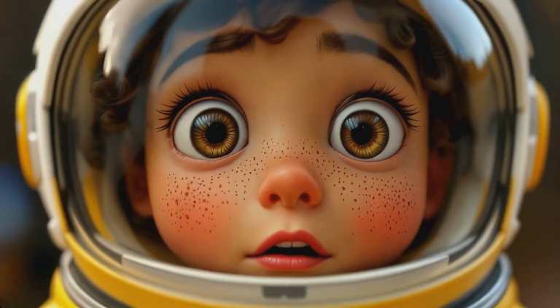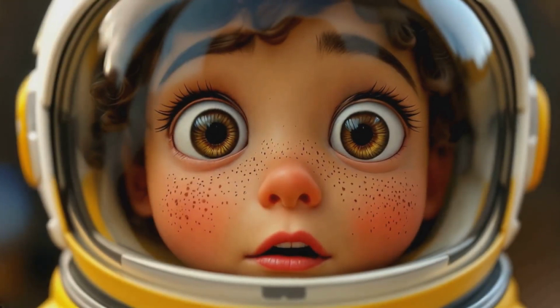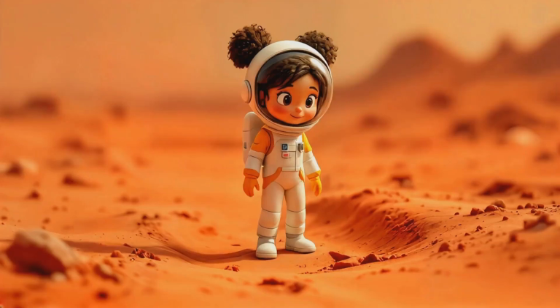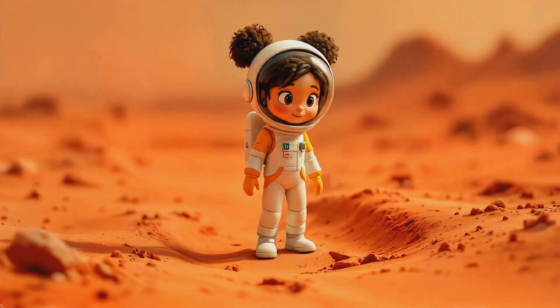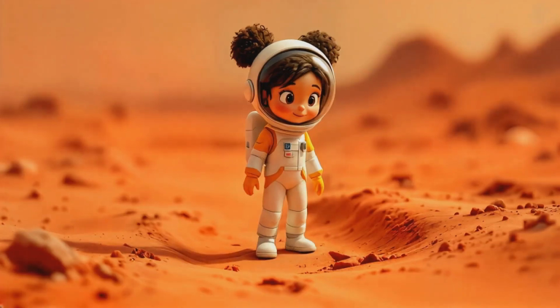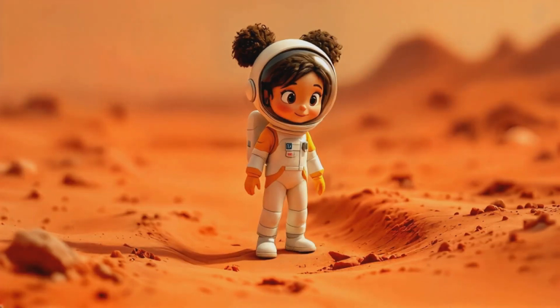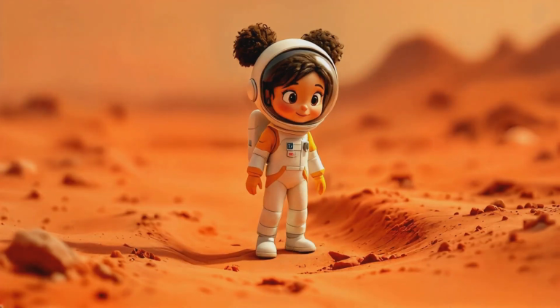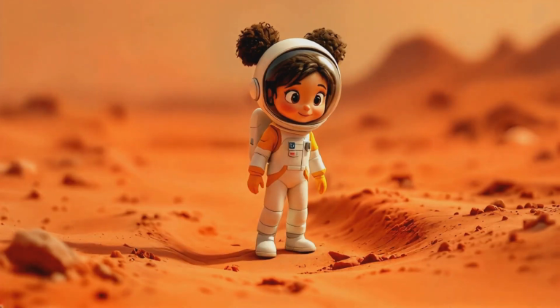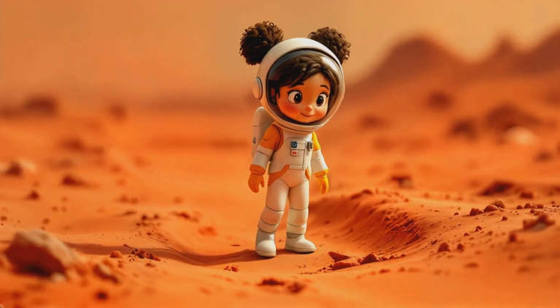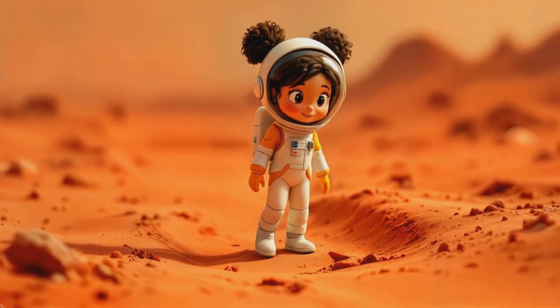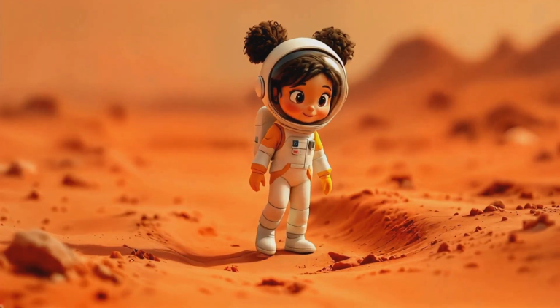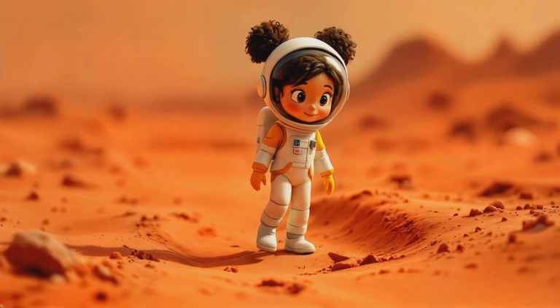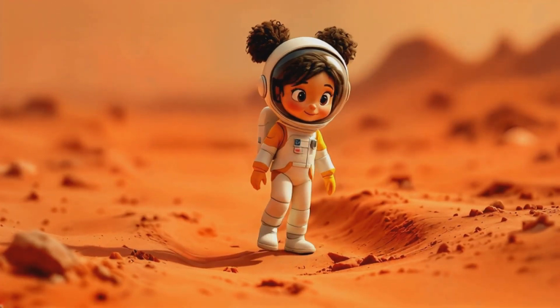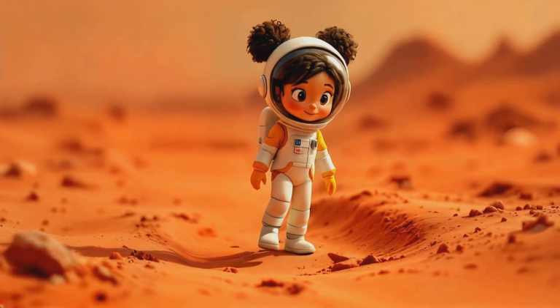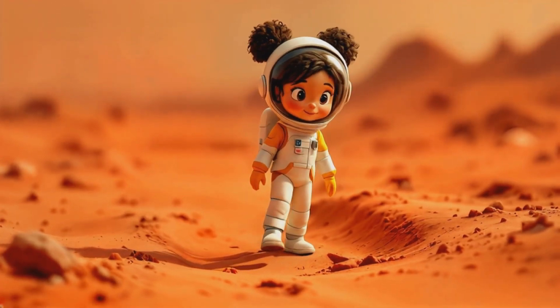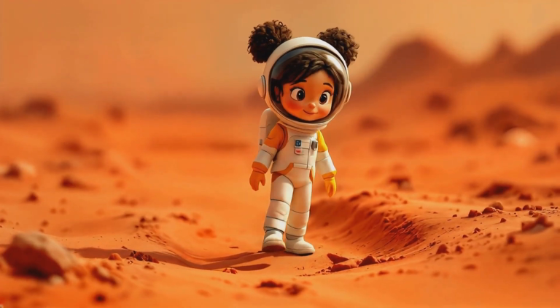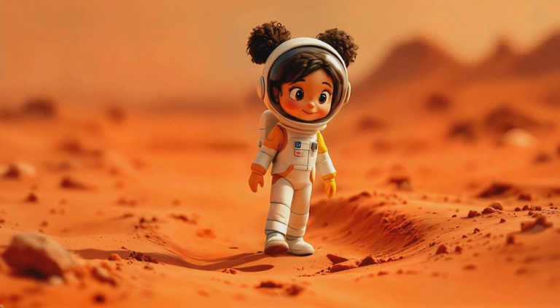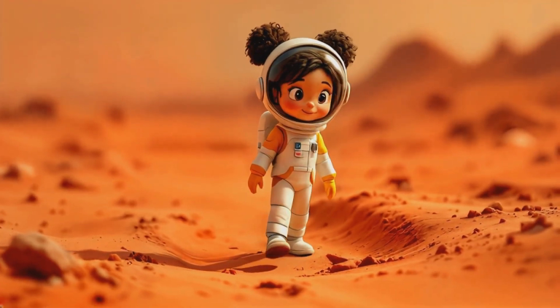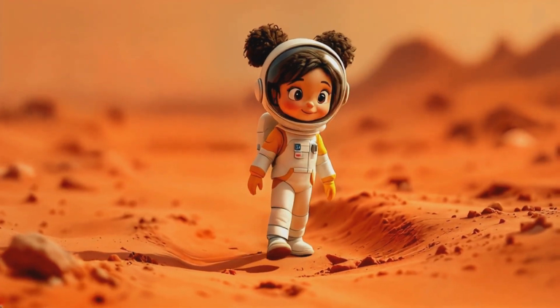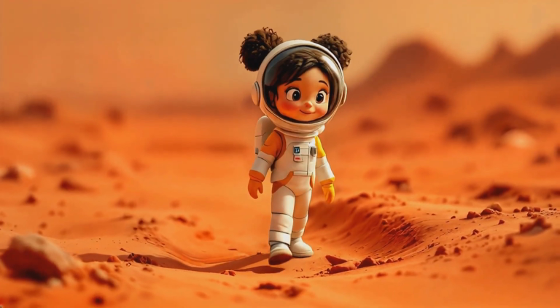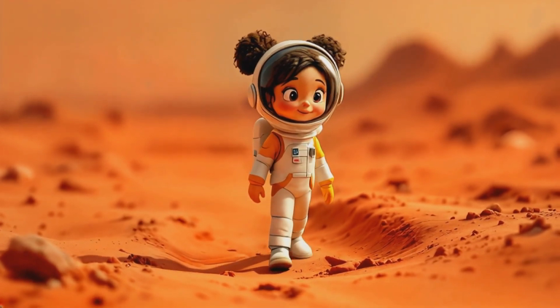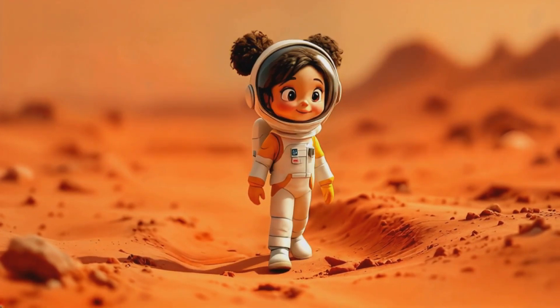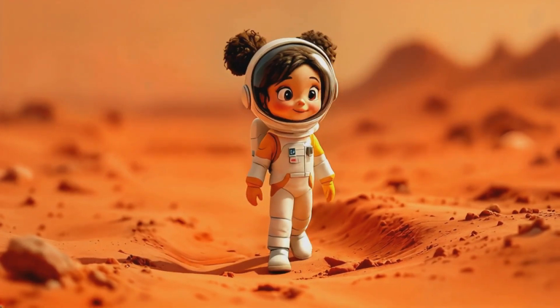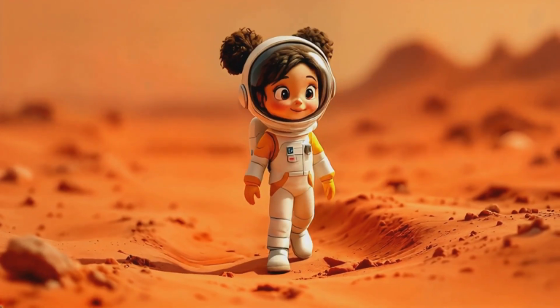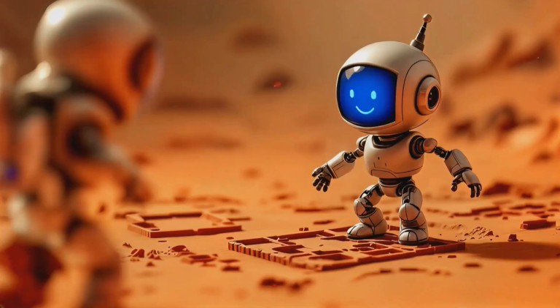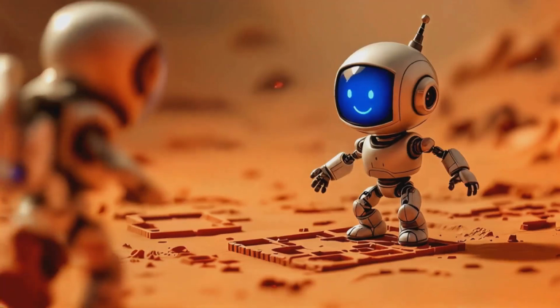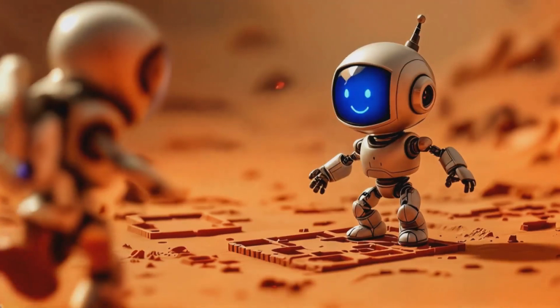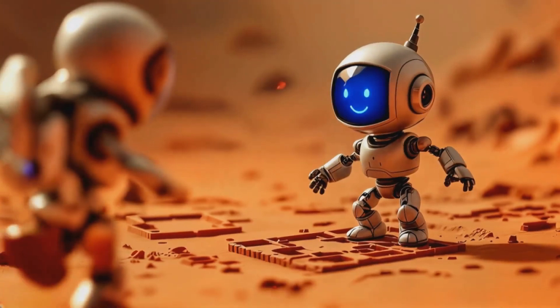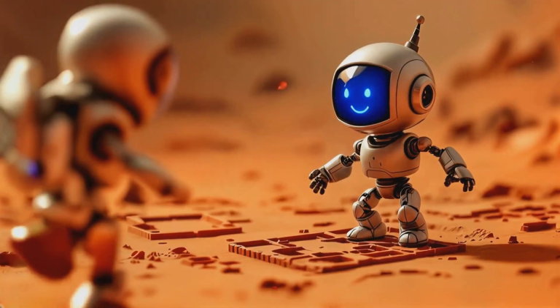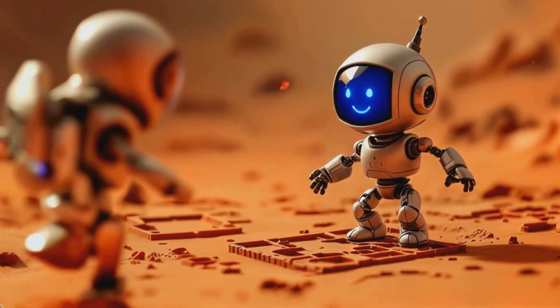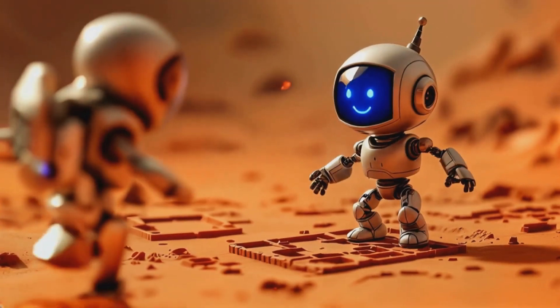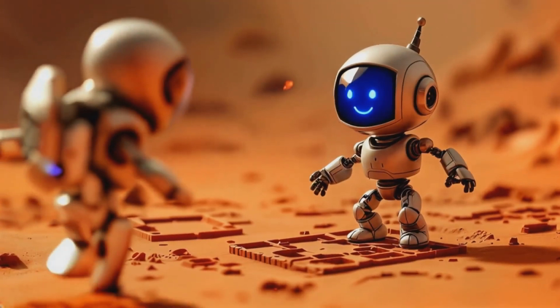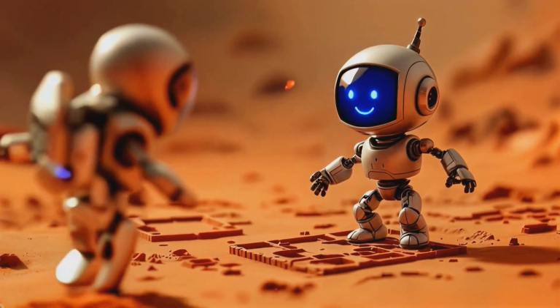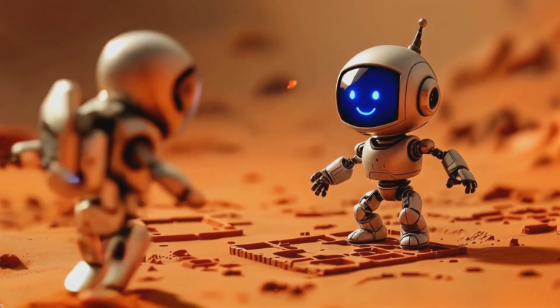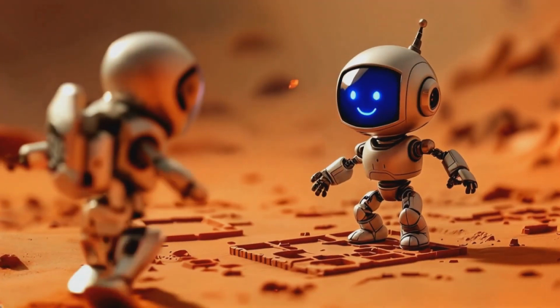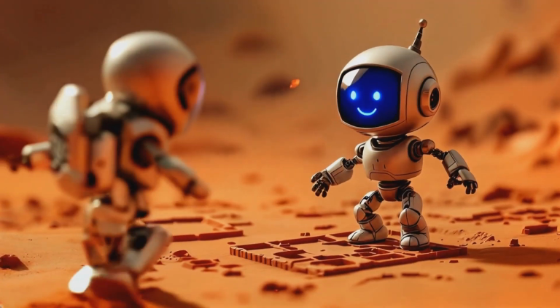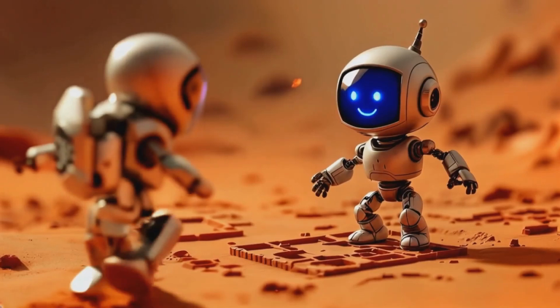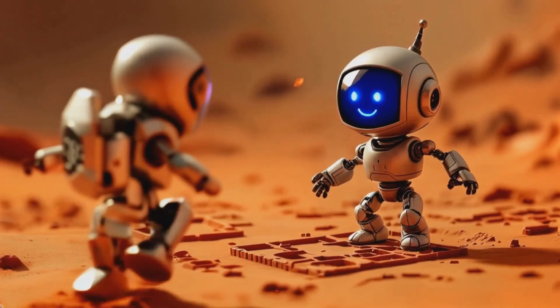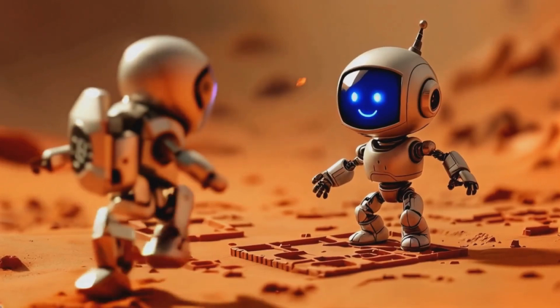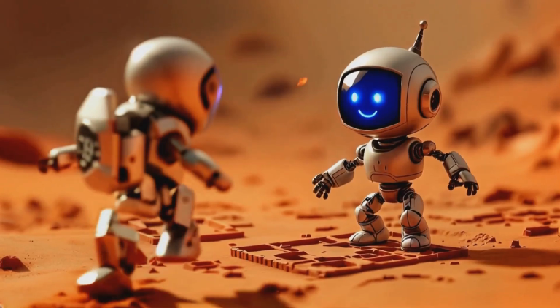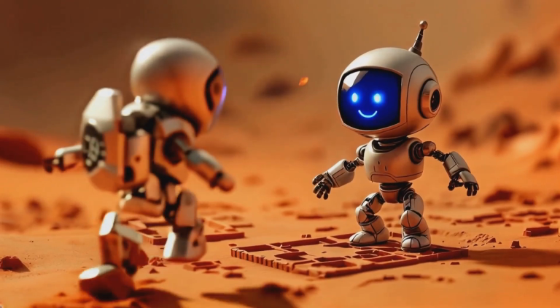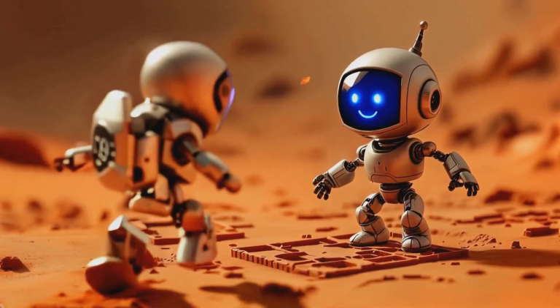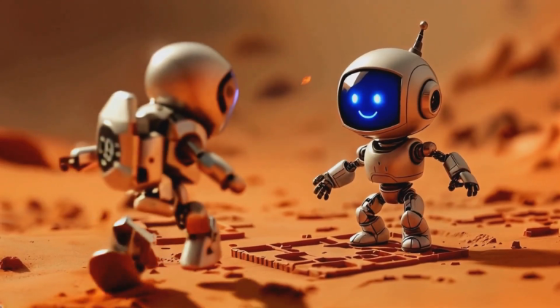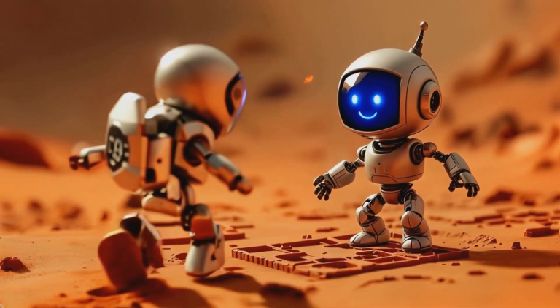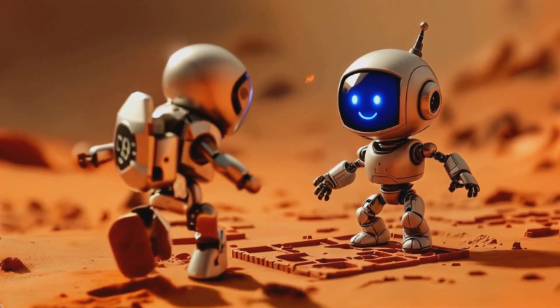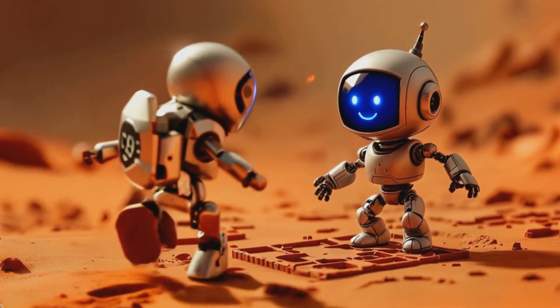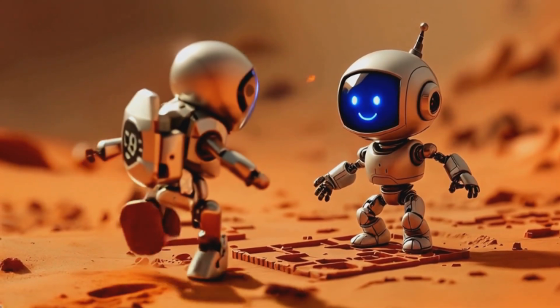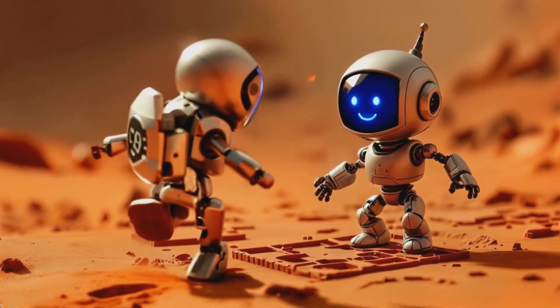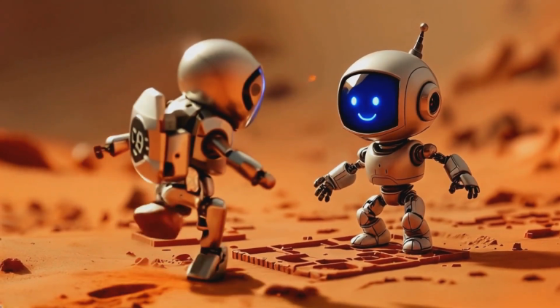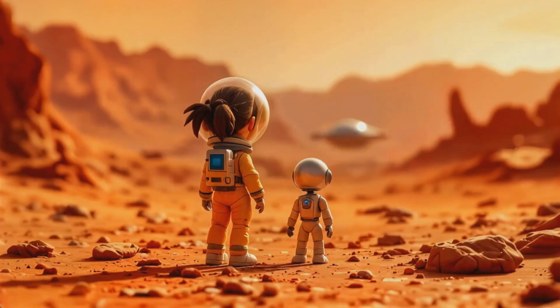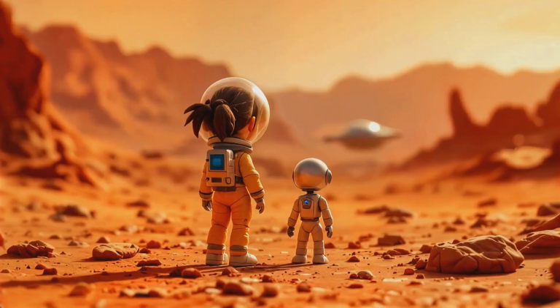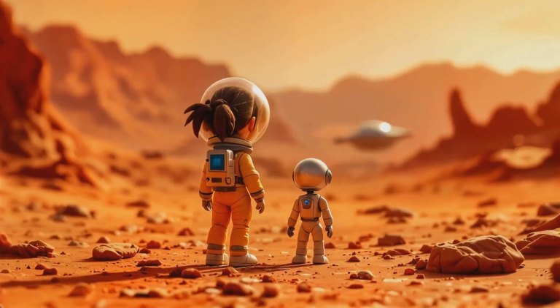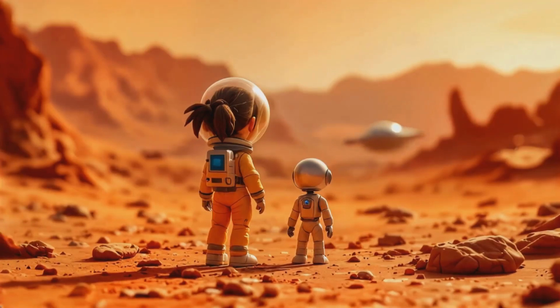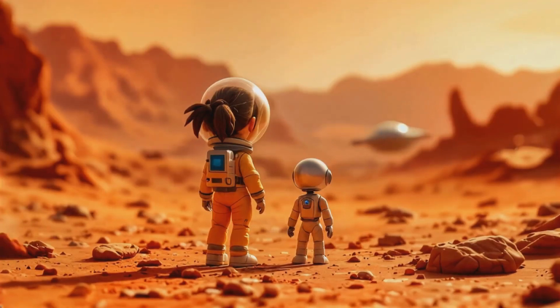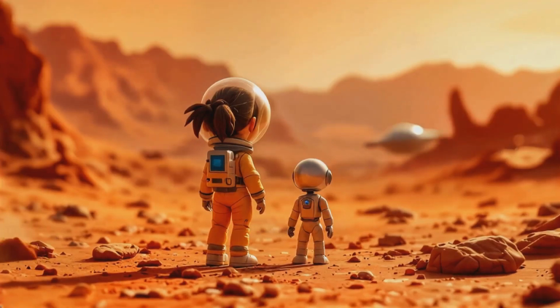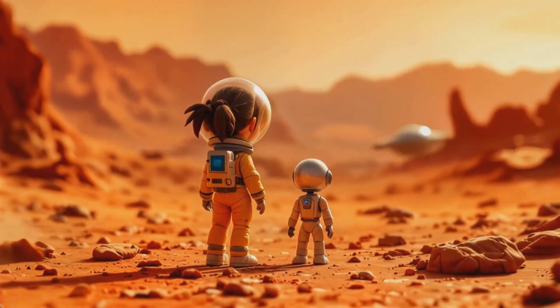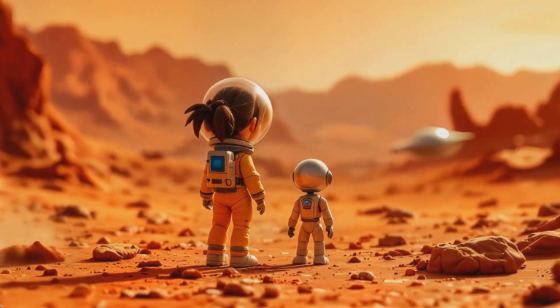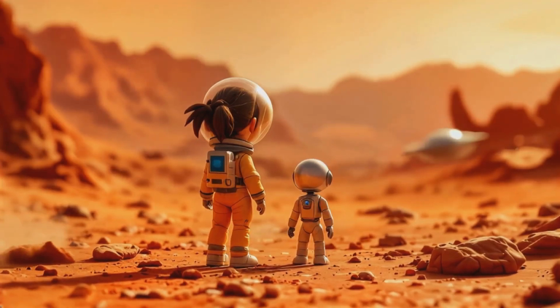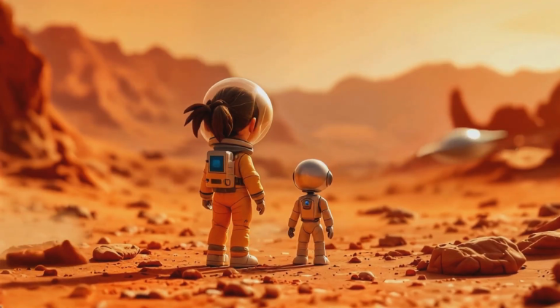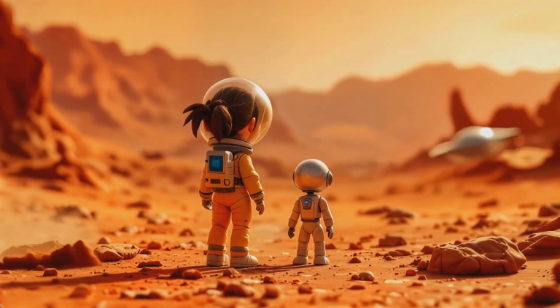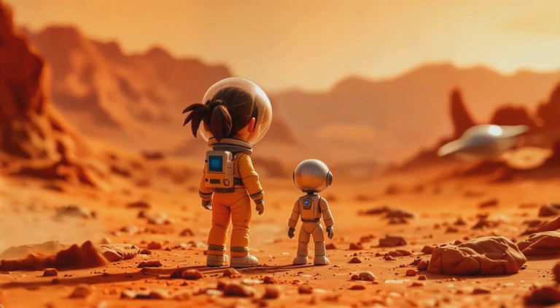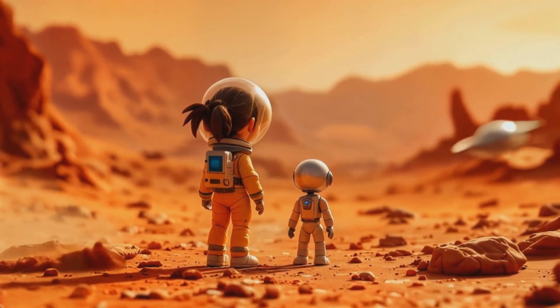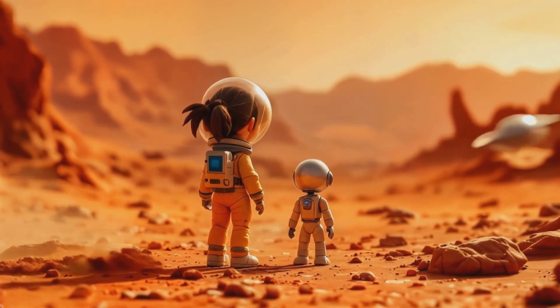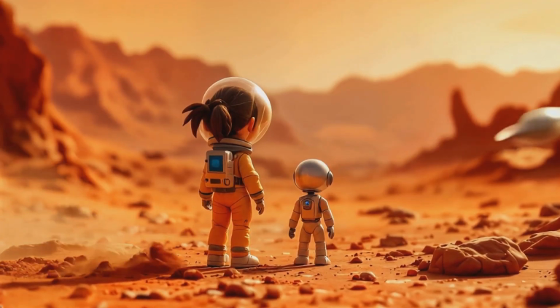After landing on Mars, Astra and Nova begin to explore the planet's surface.